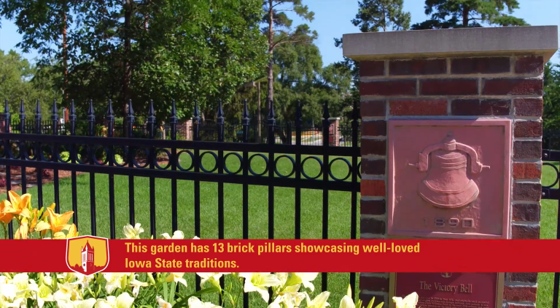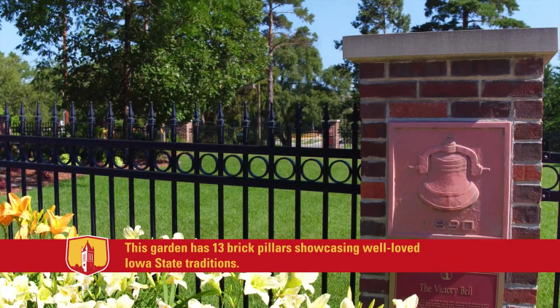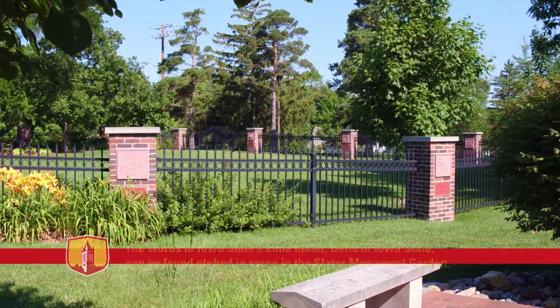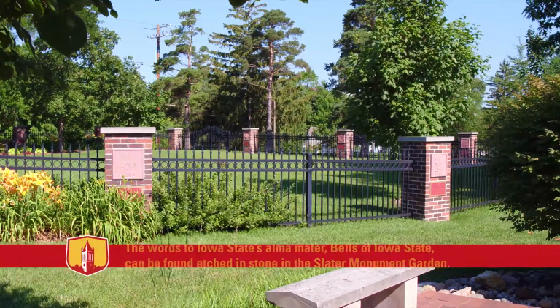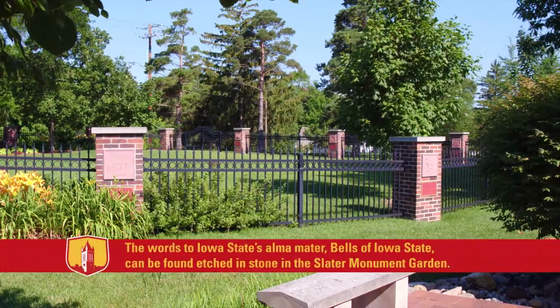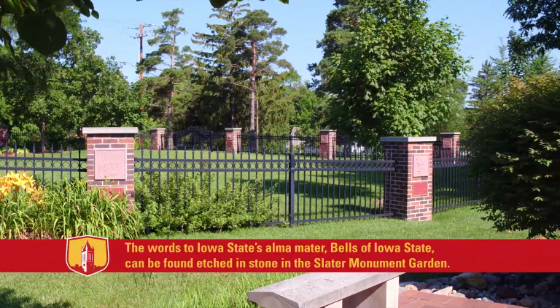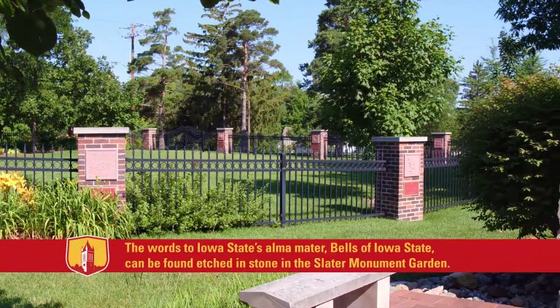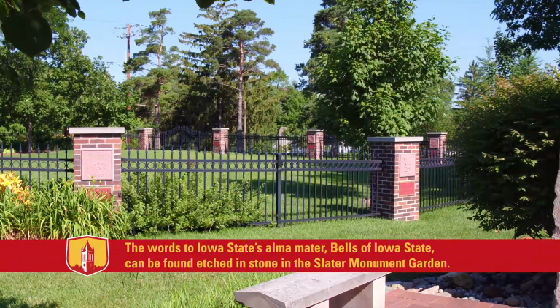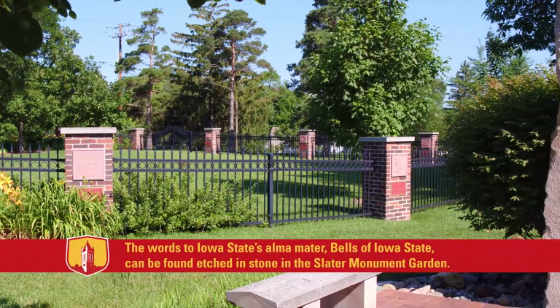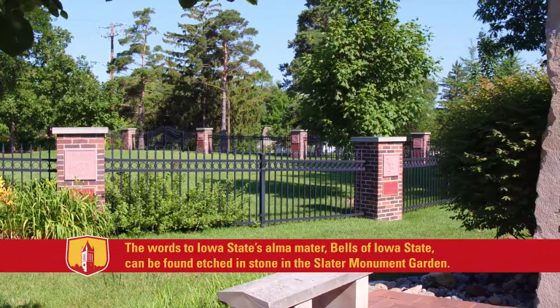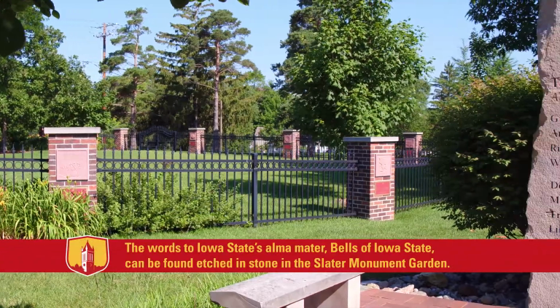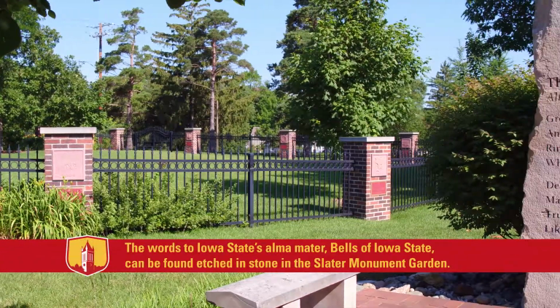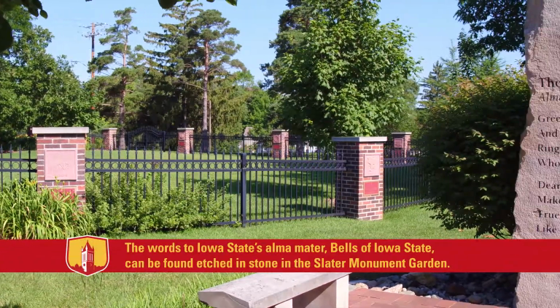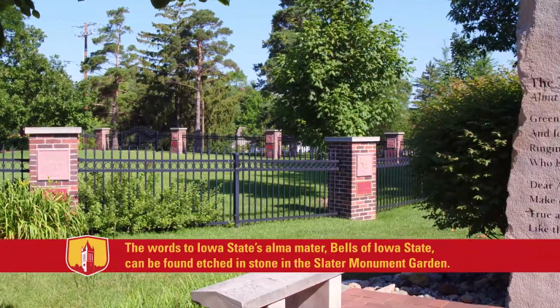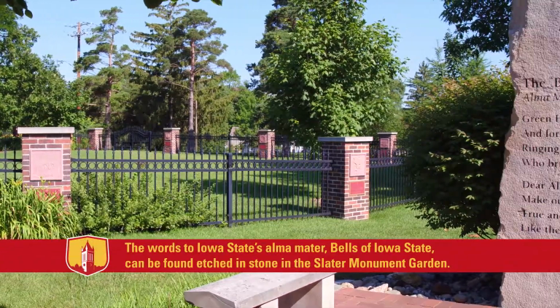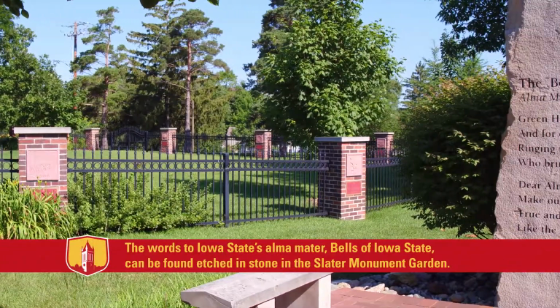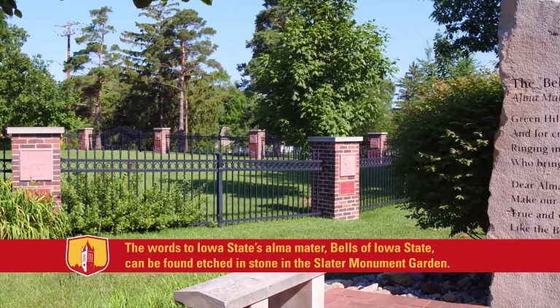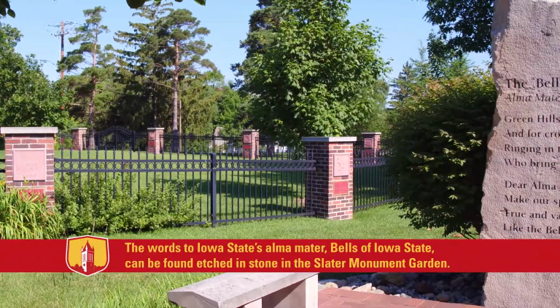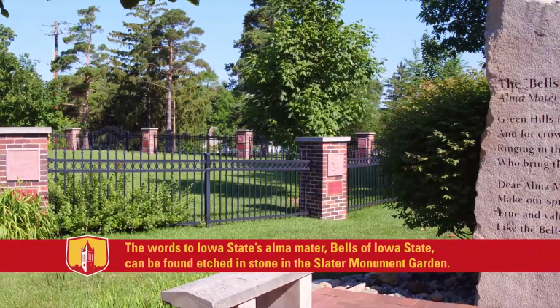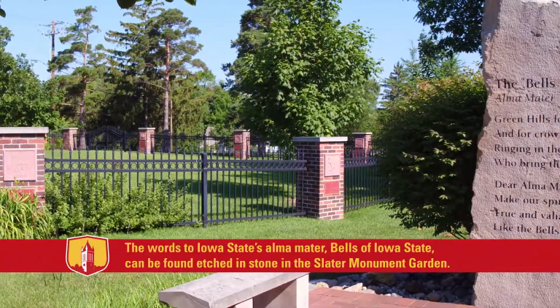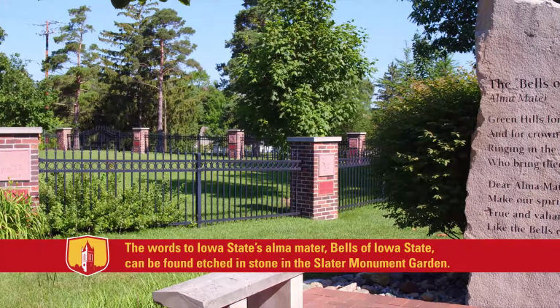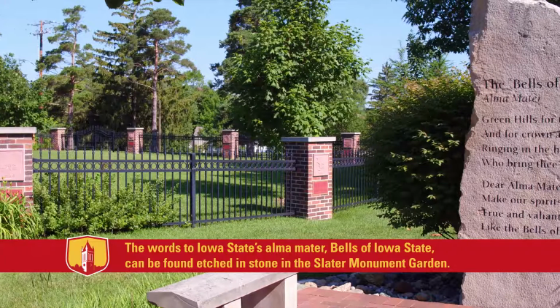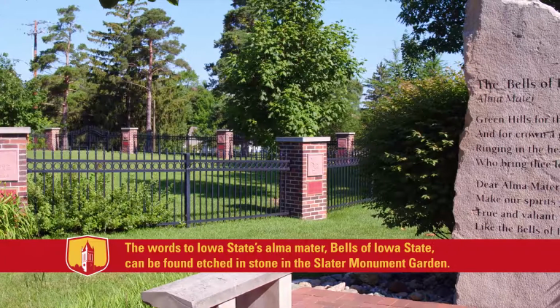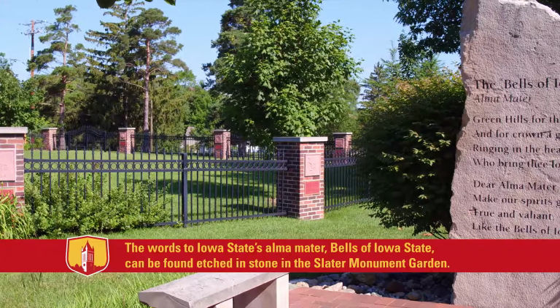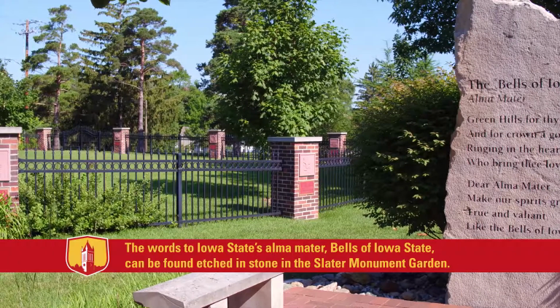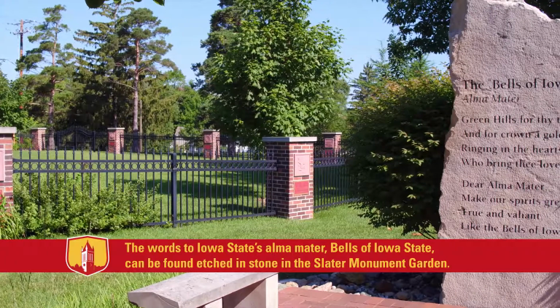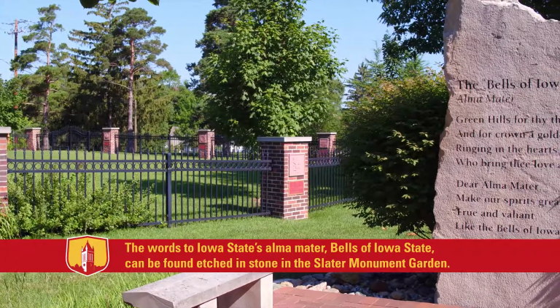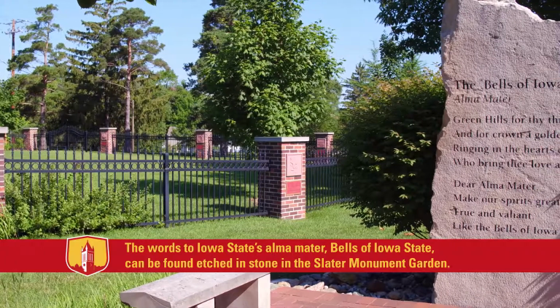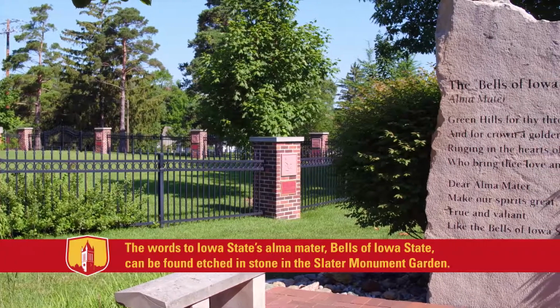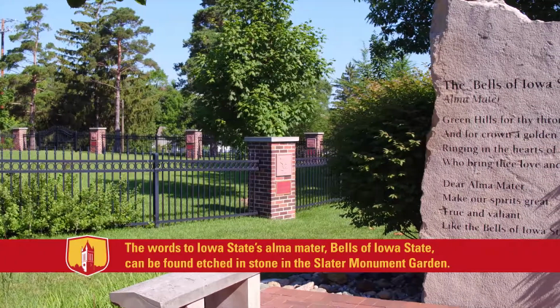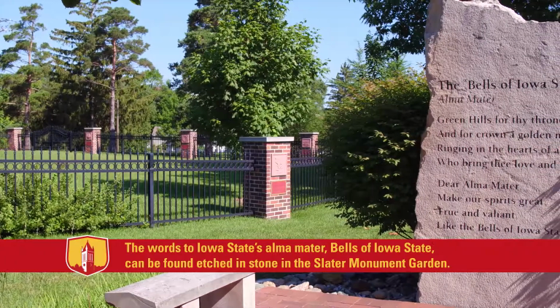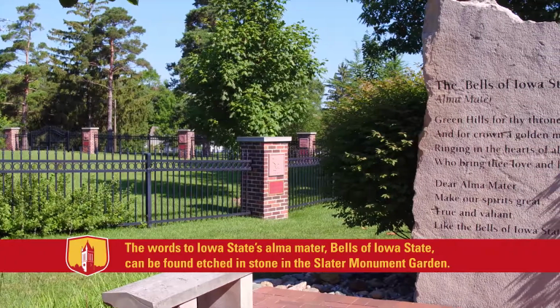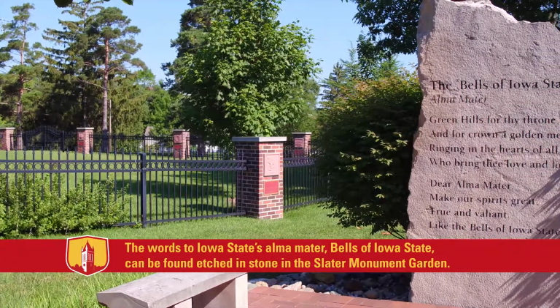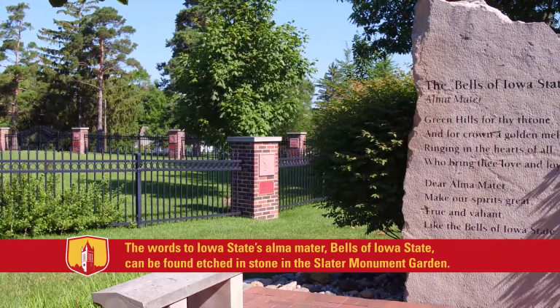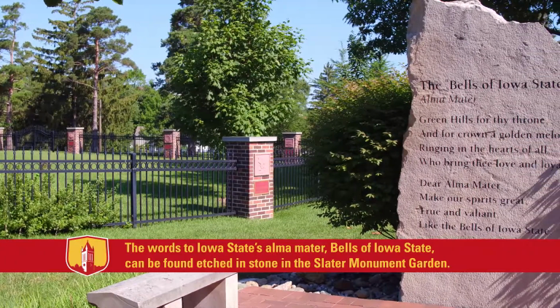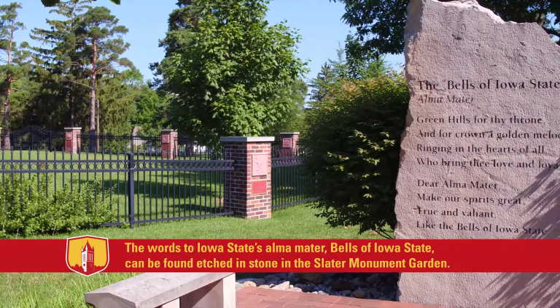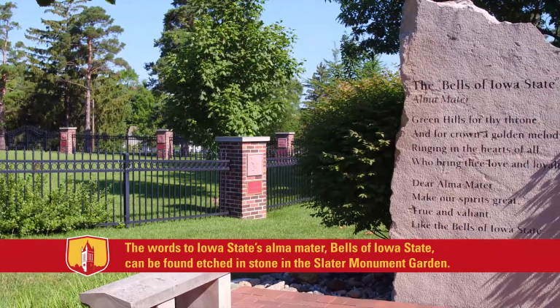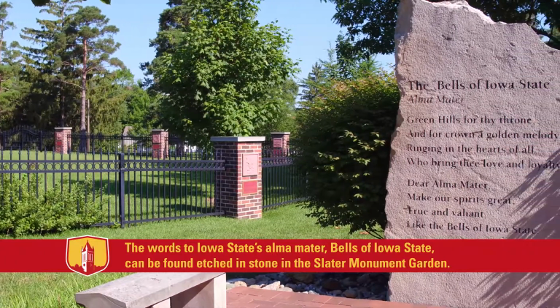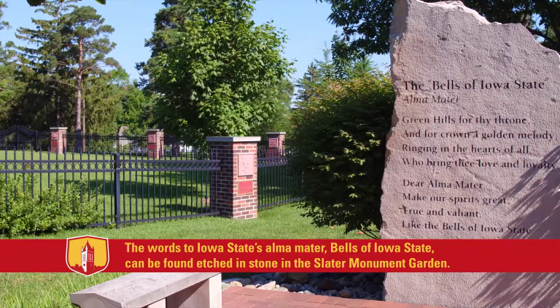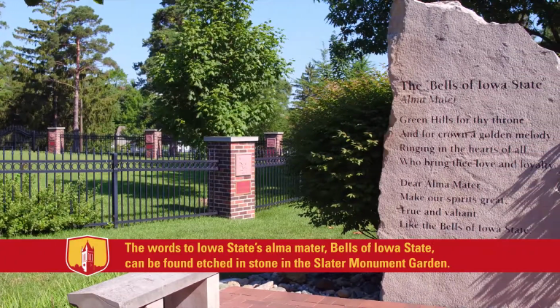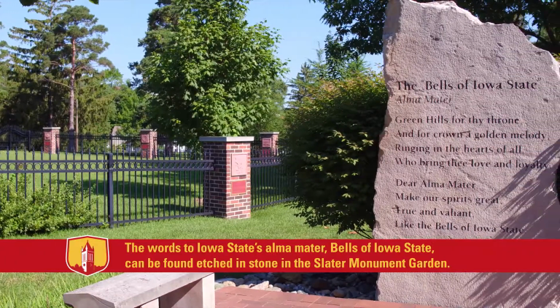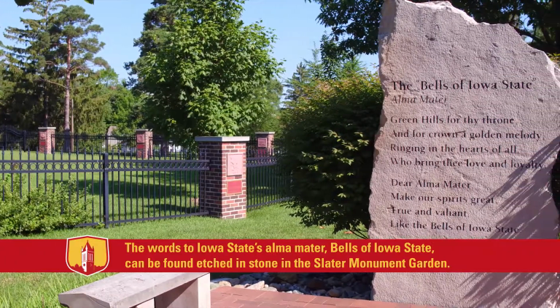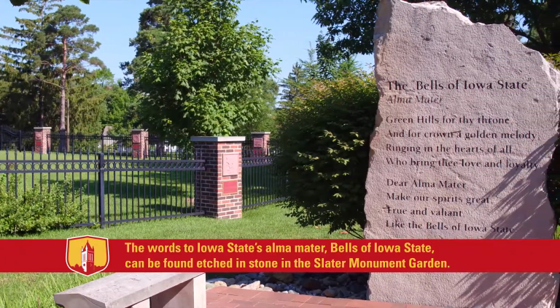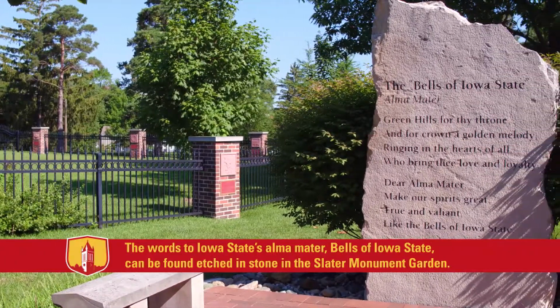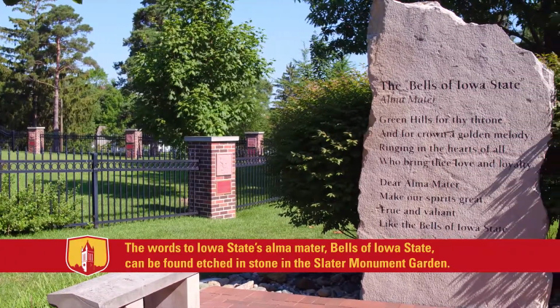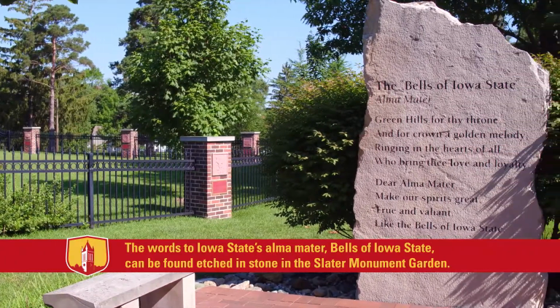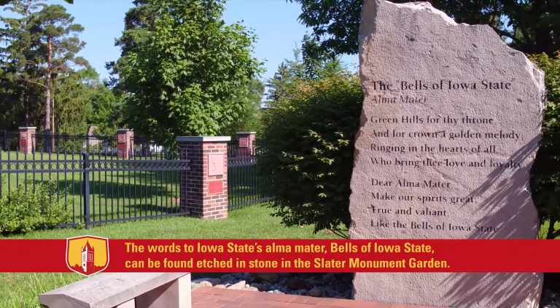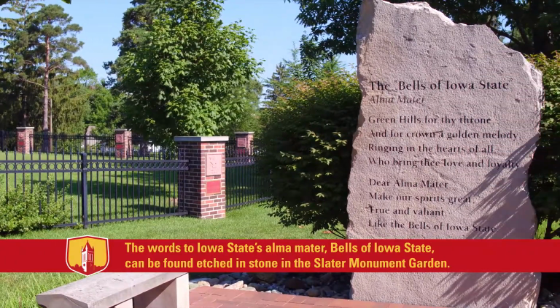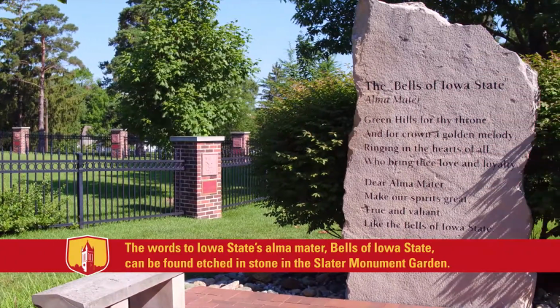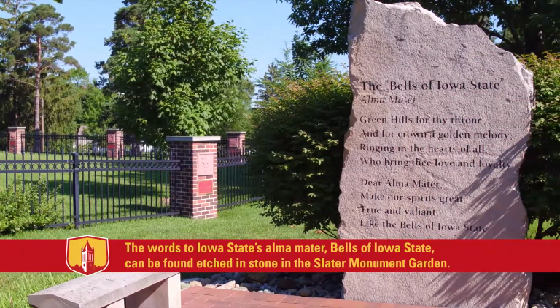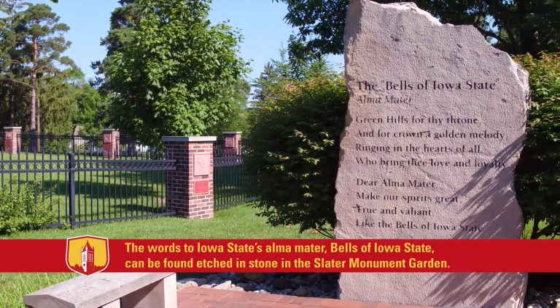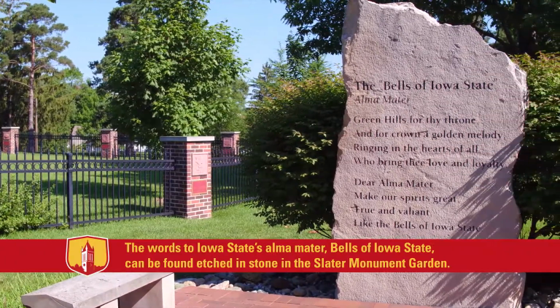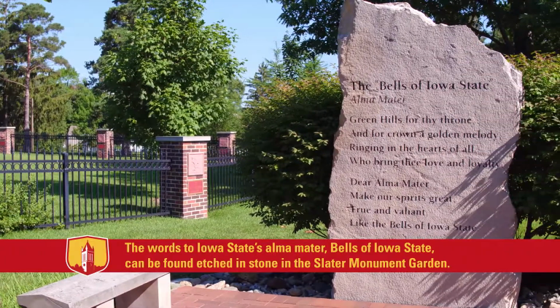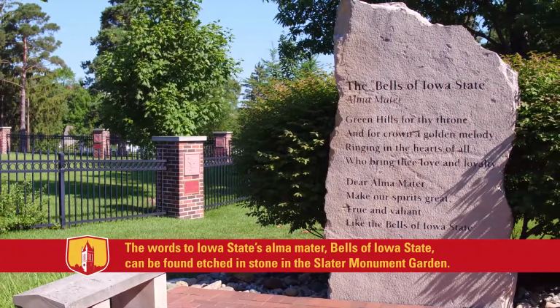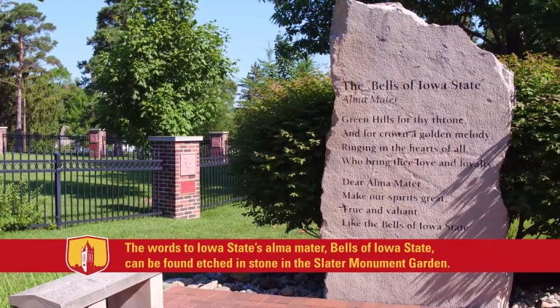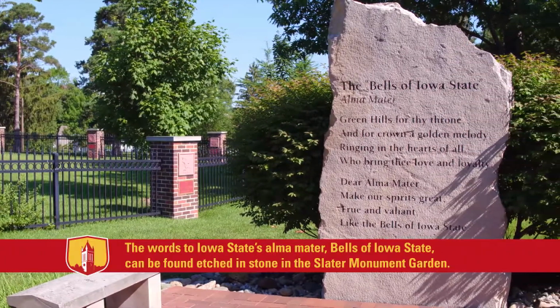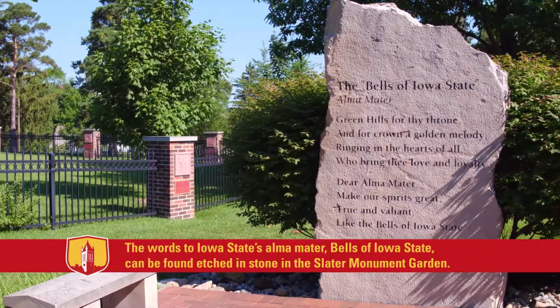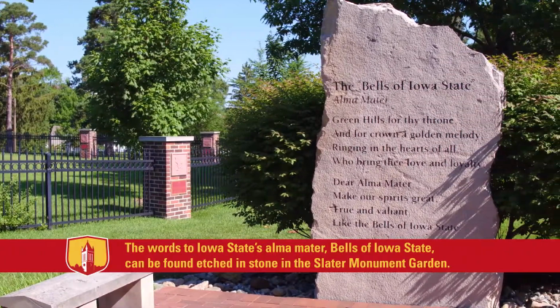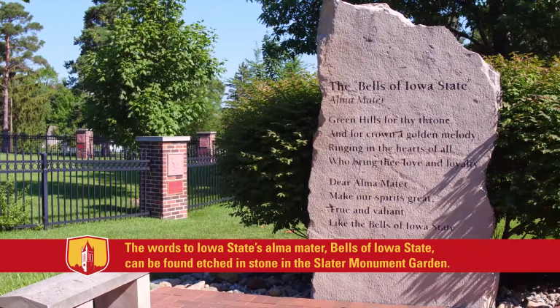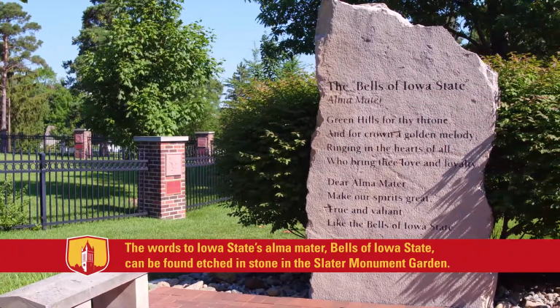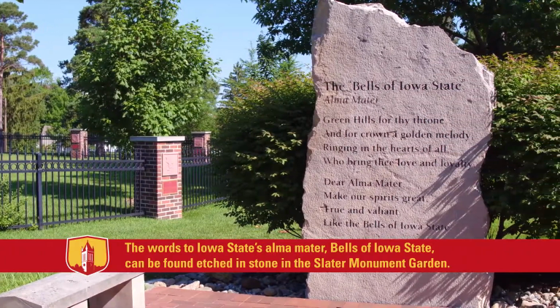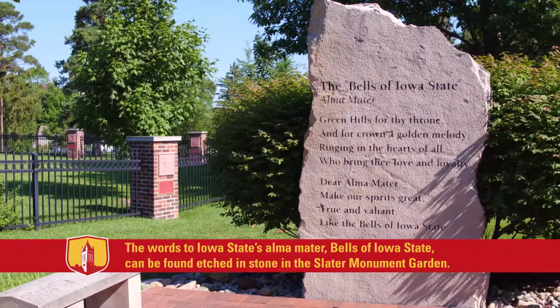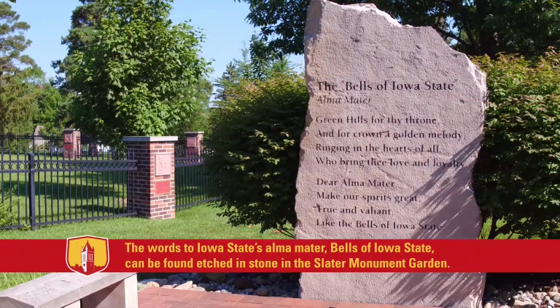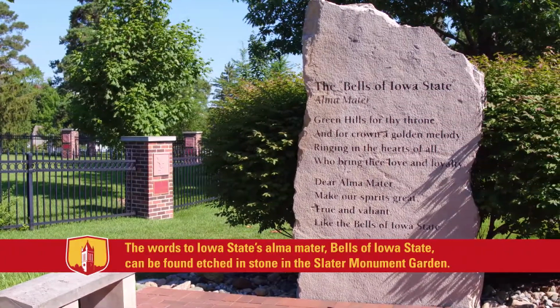The words to Iowa State's alma mater can be found in the Slater Monument Garden.